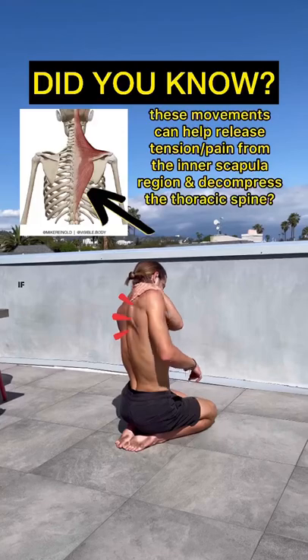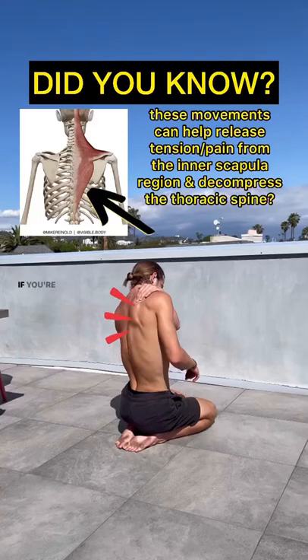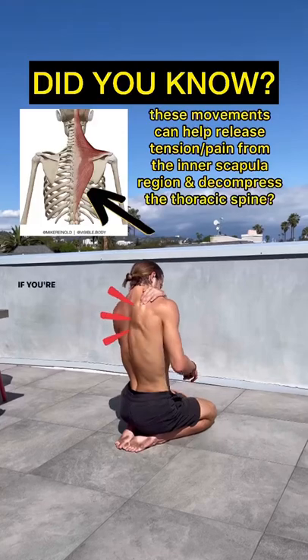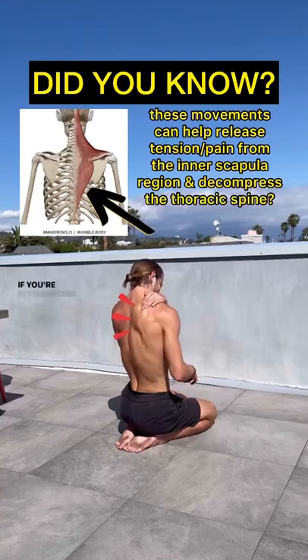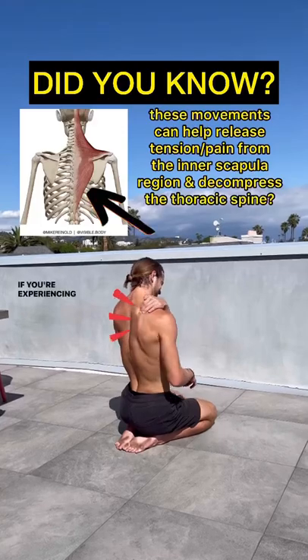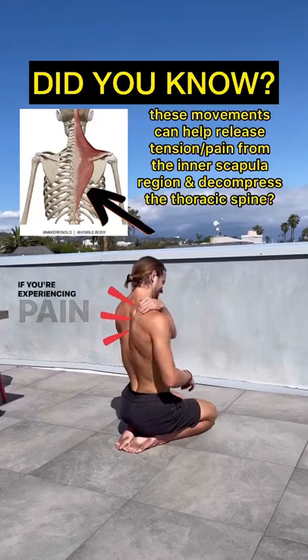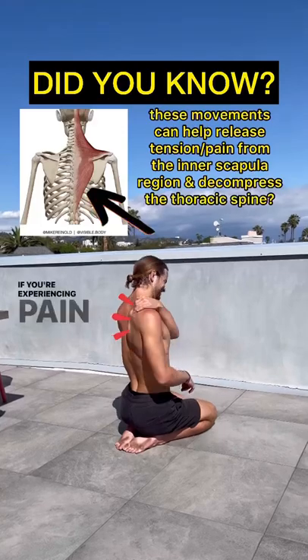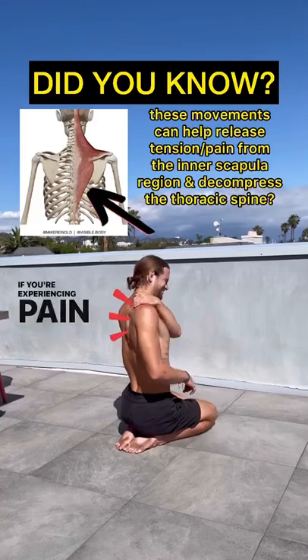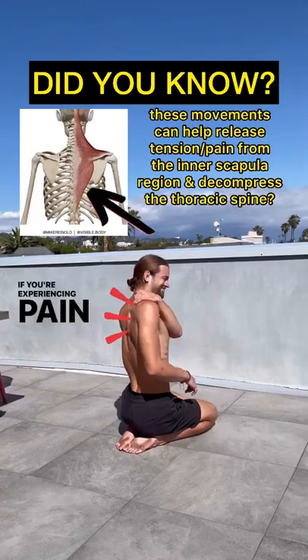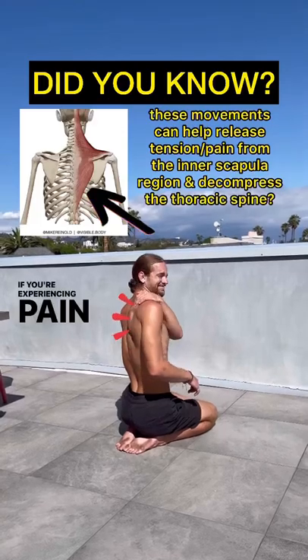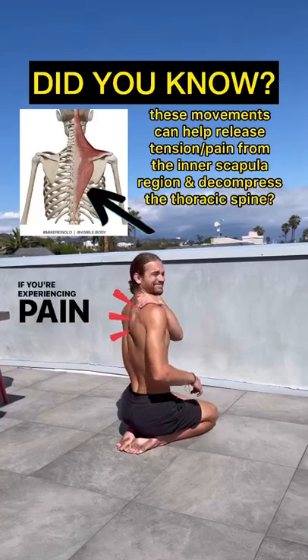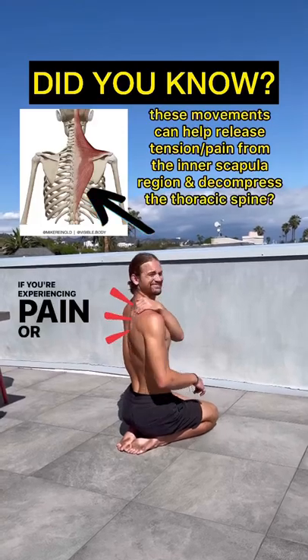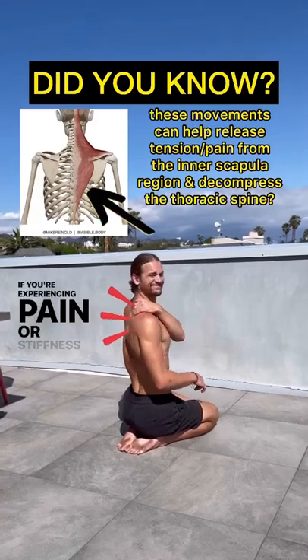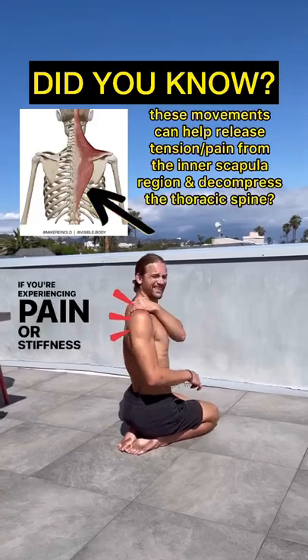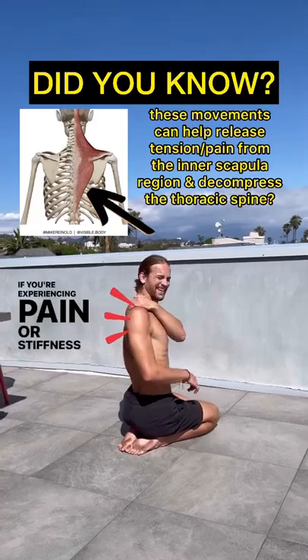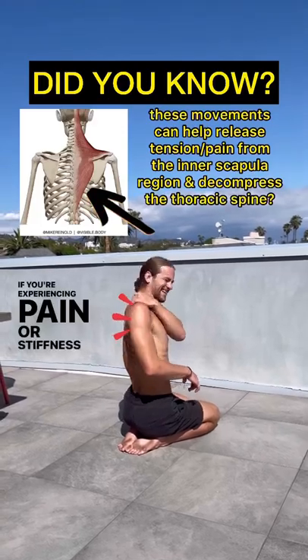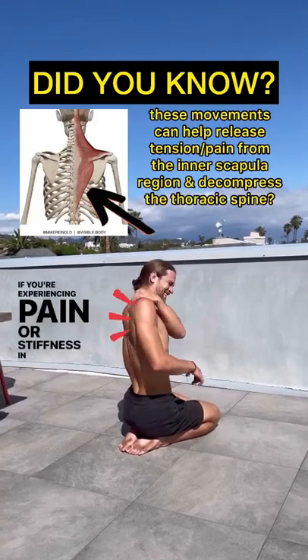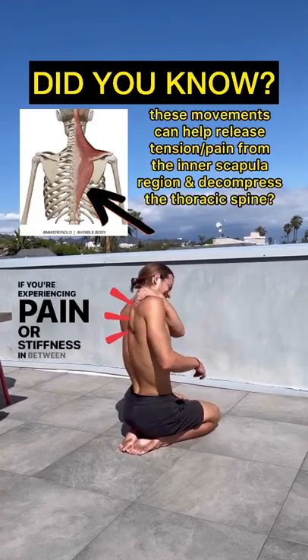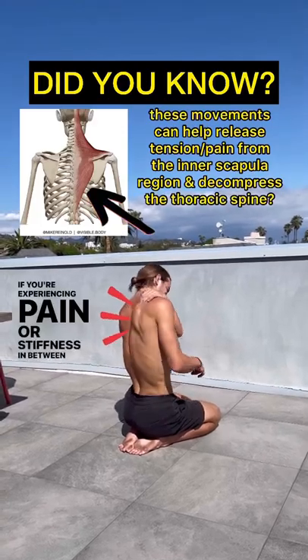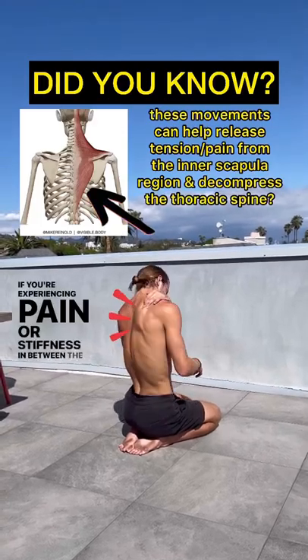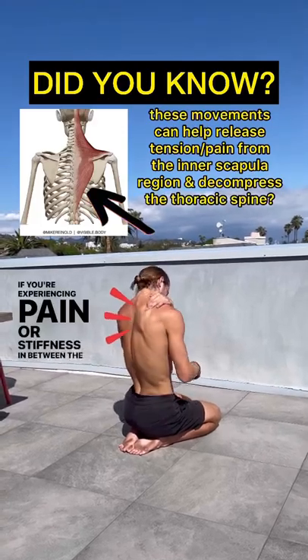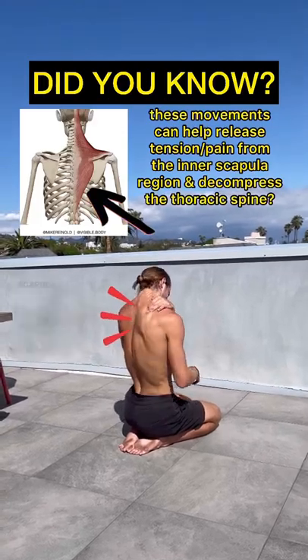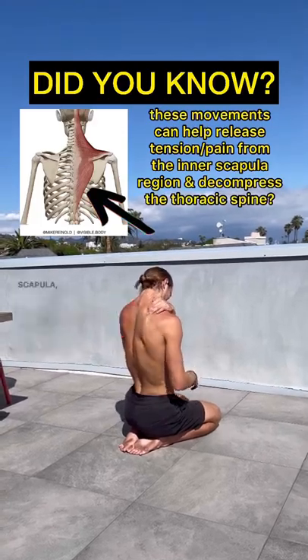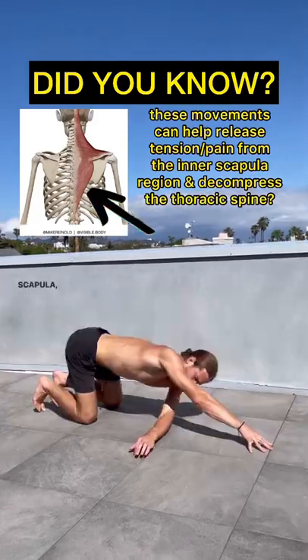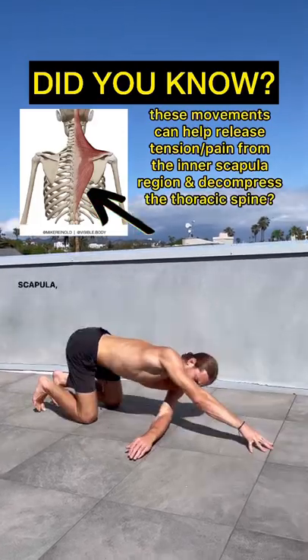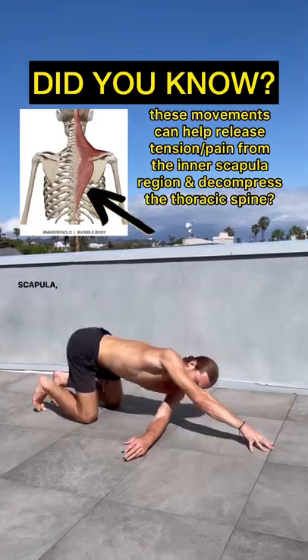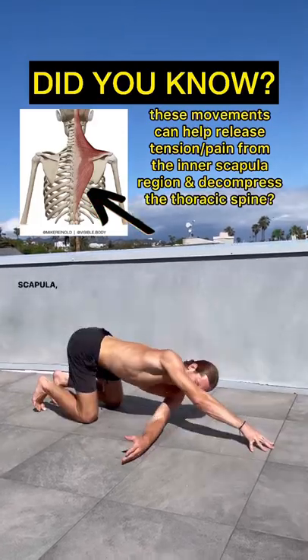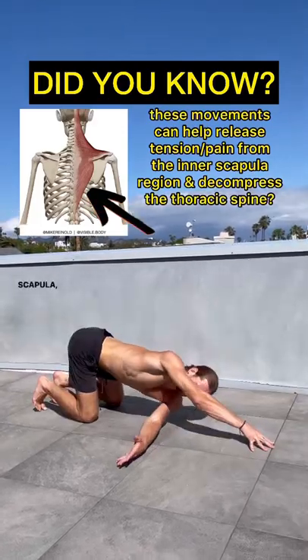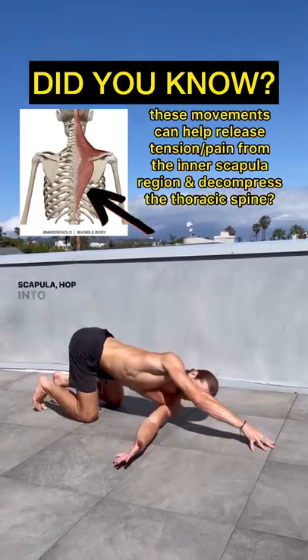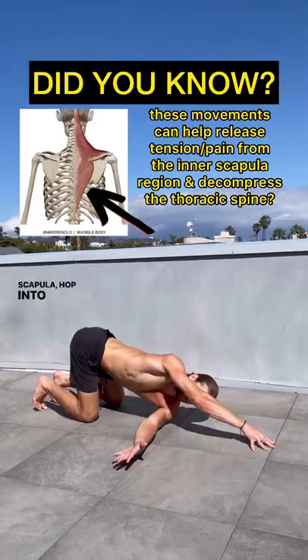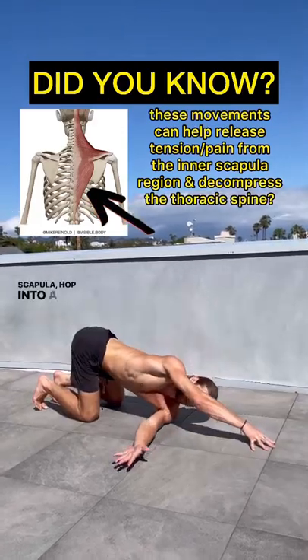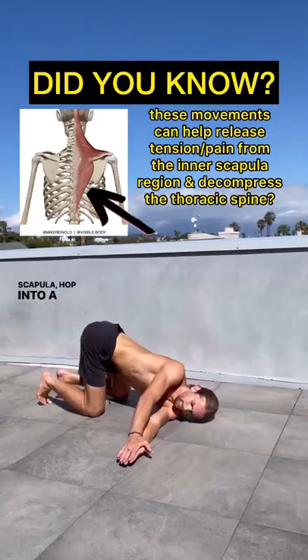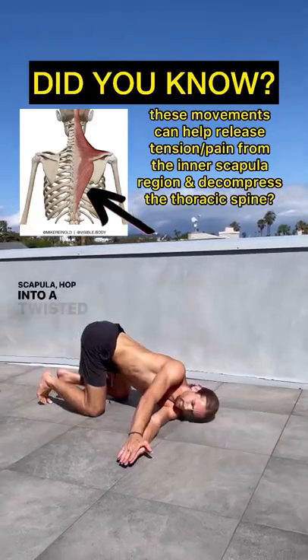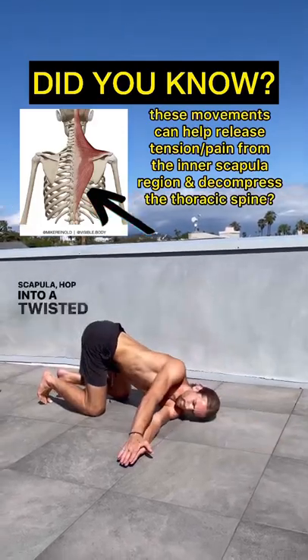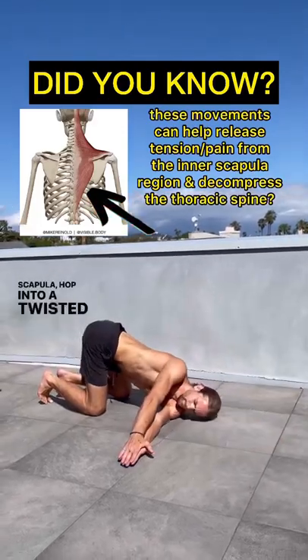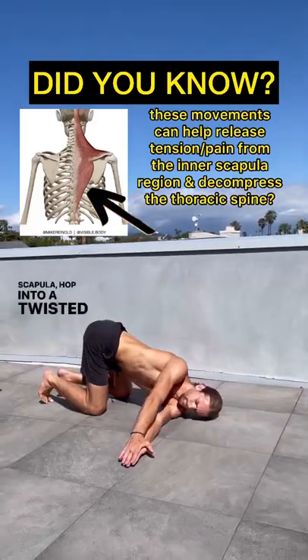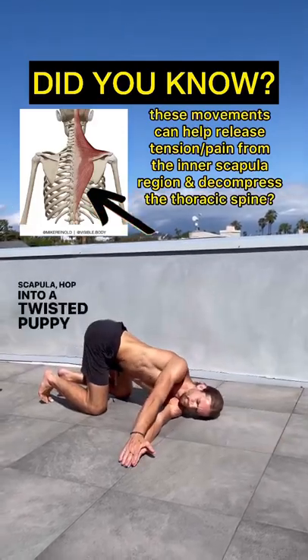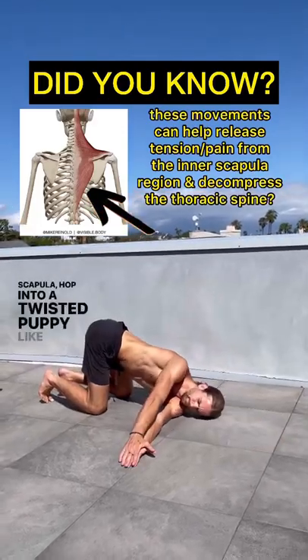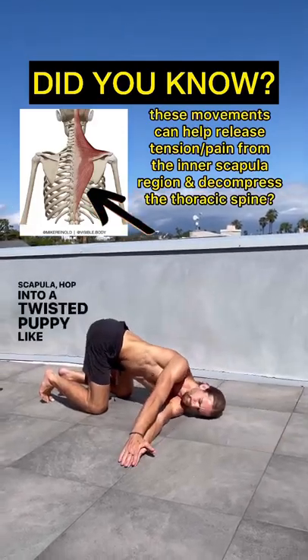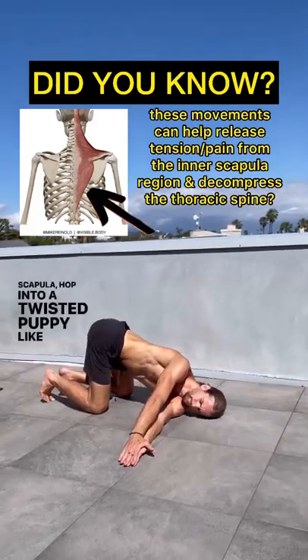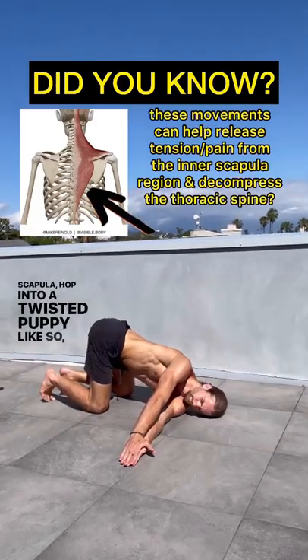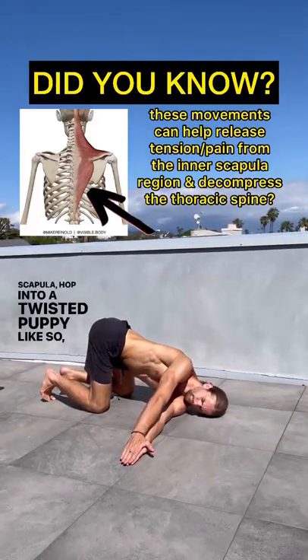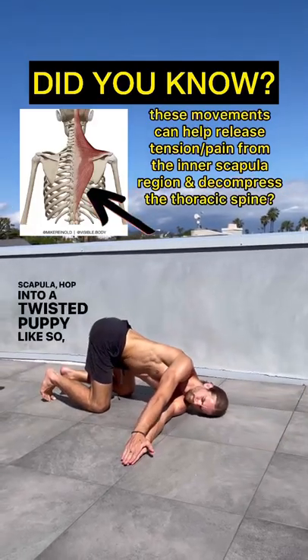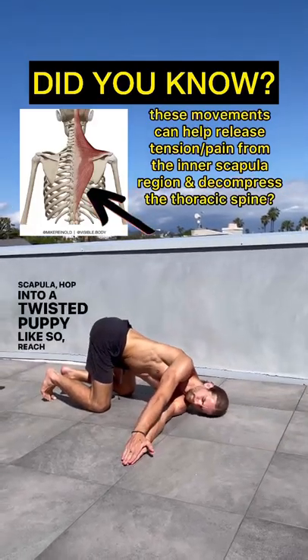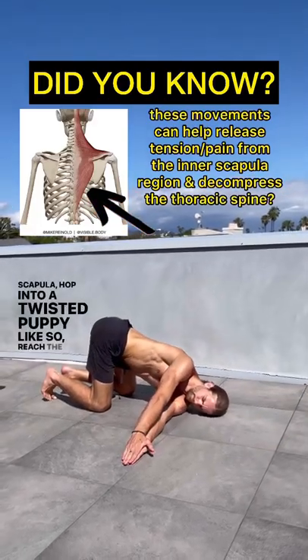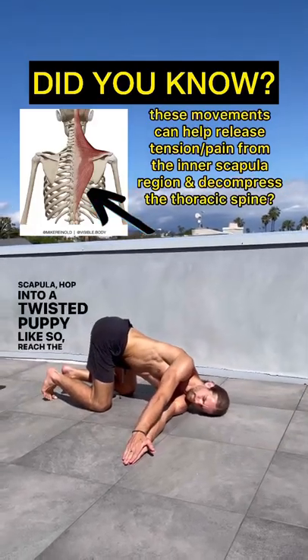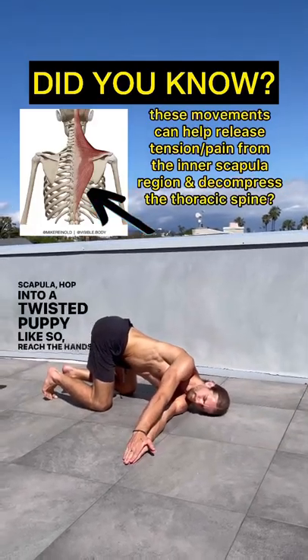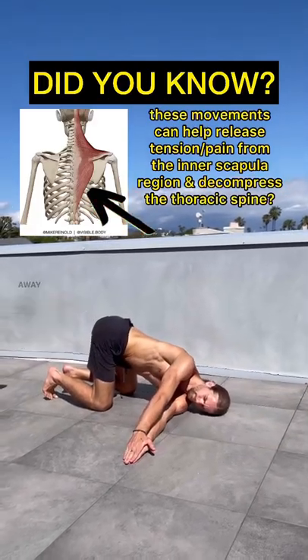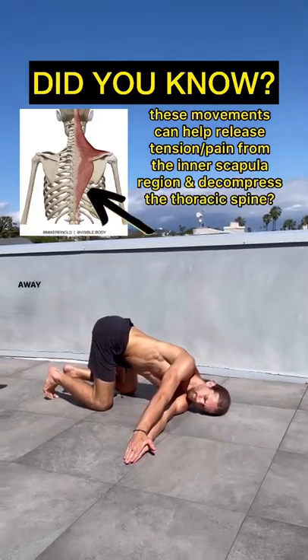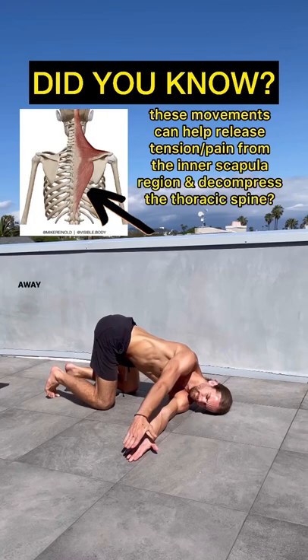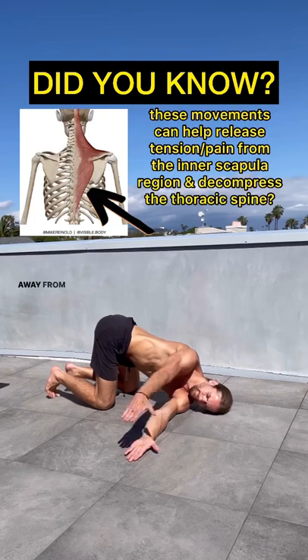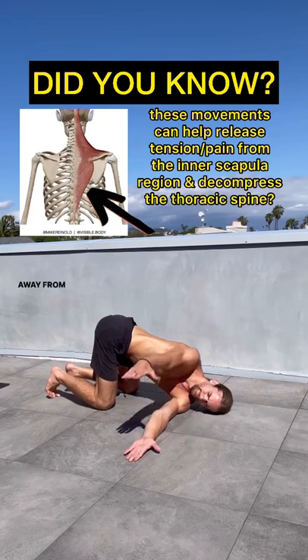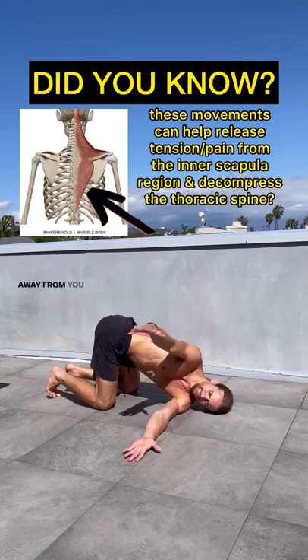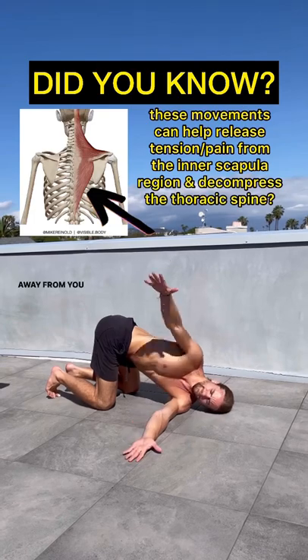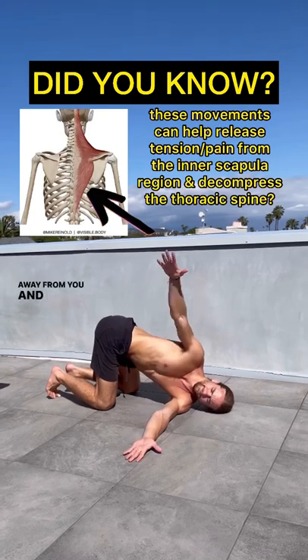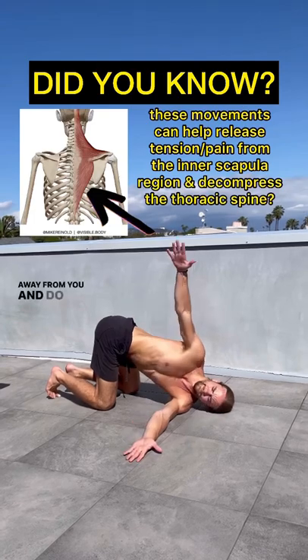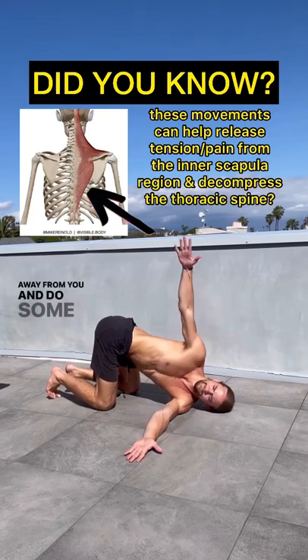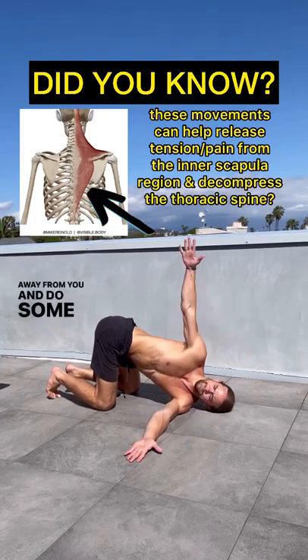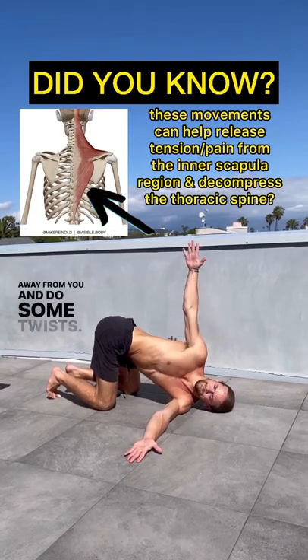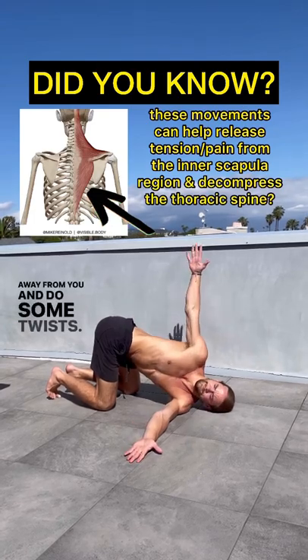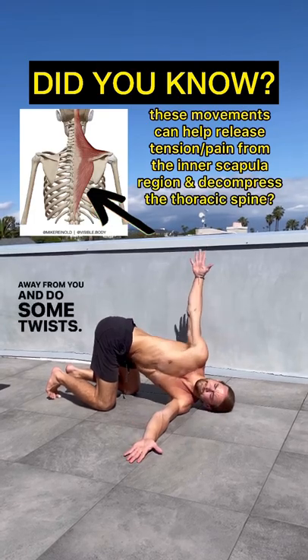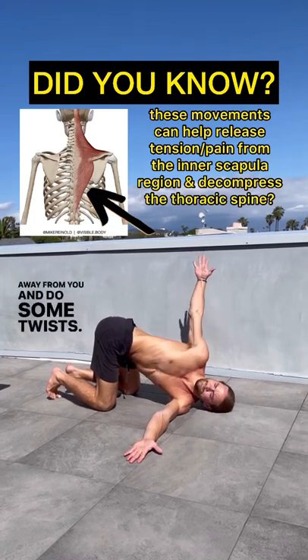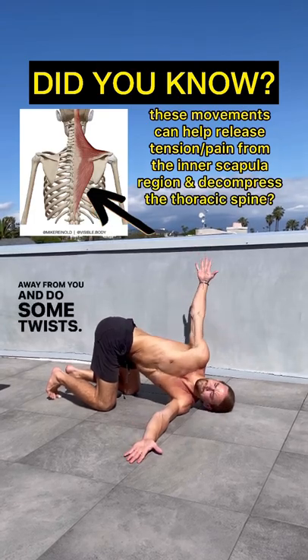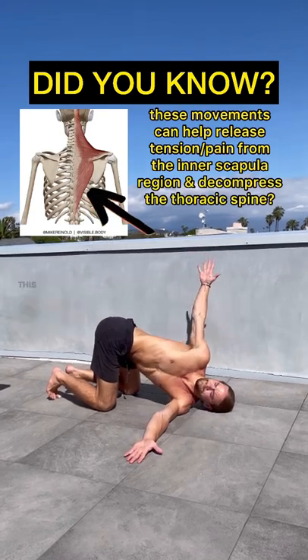If you're experiencing pain or stiffness in between the scapula, hop into a twisted puppy like so, reach the hands away from you and do some twists.